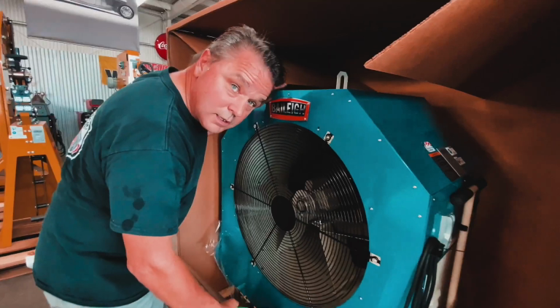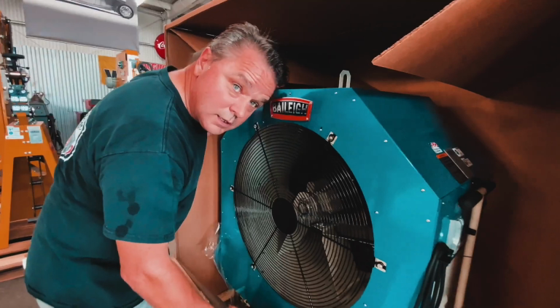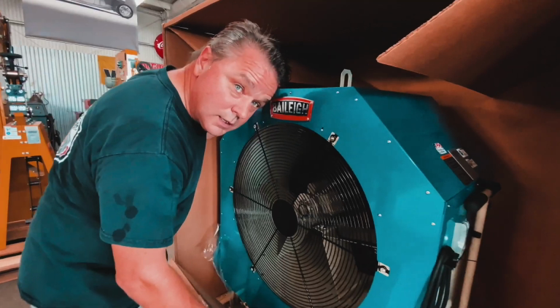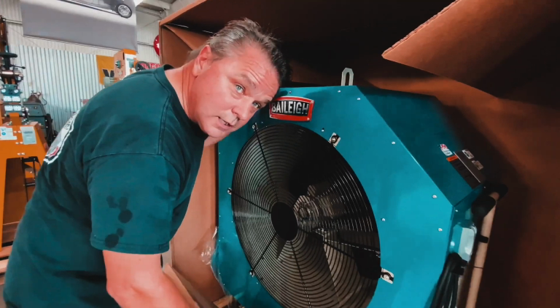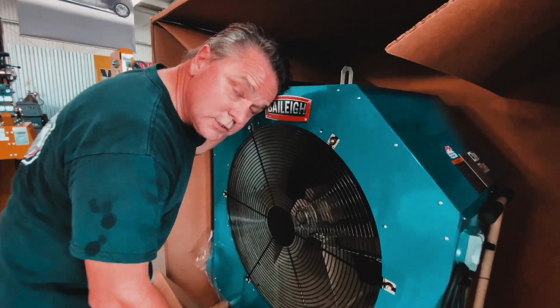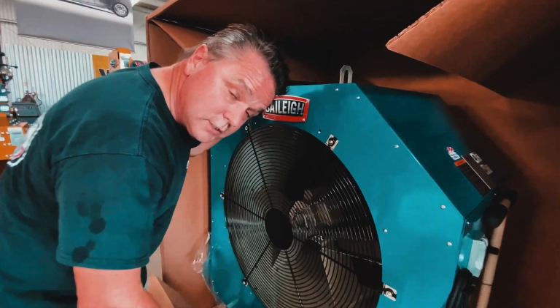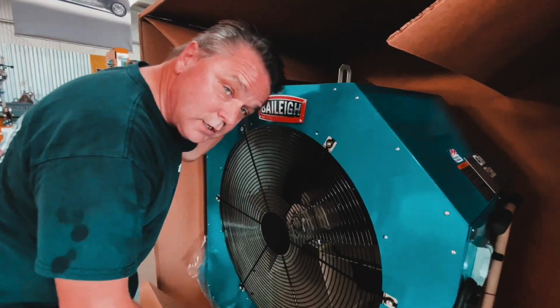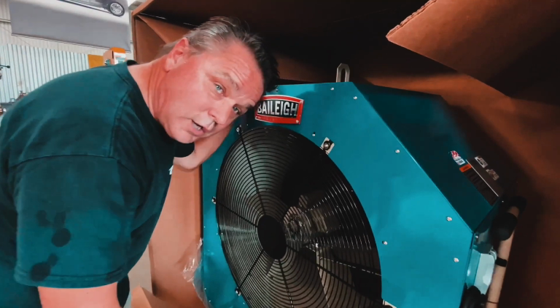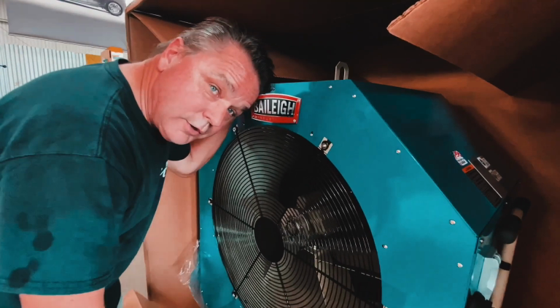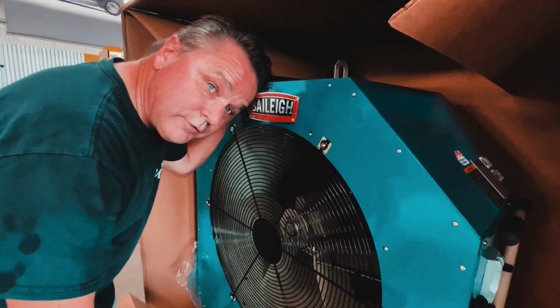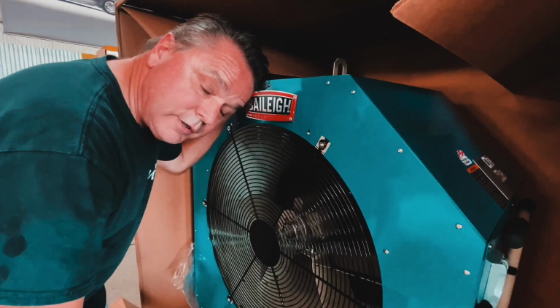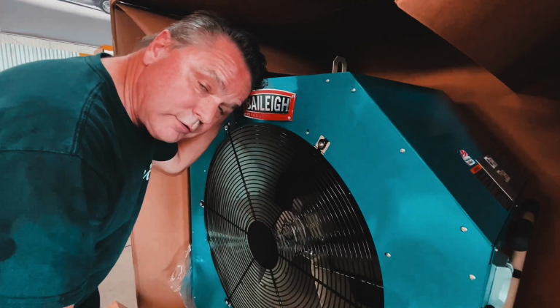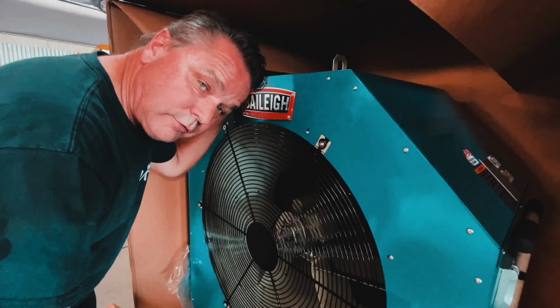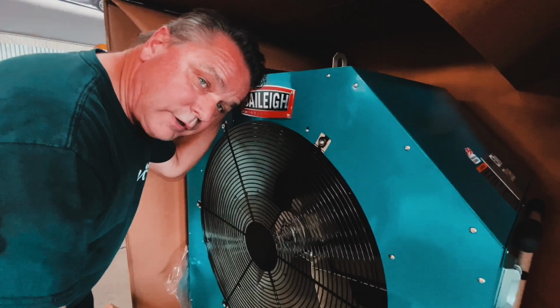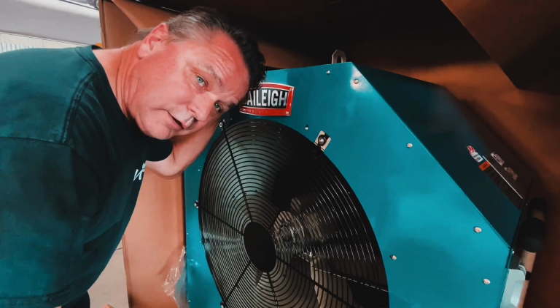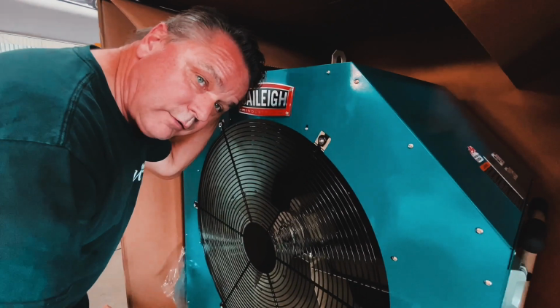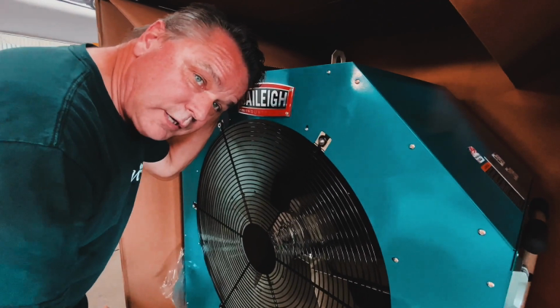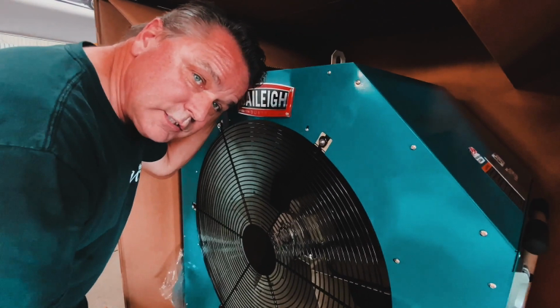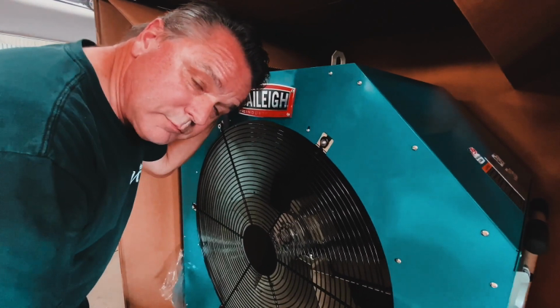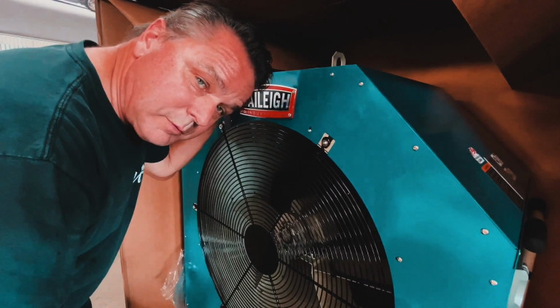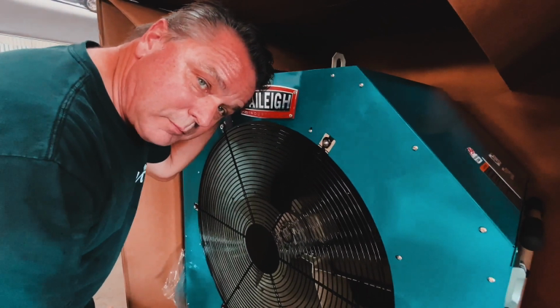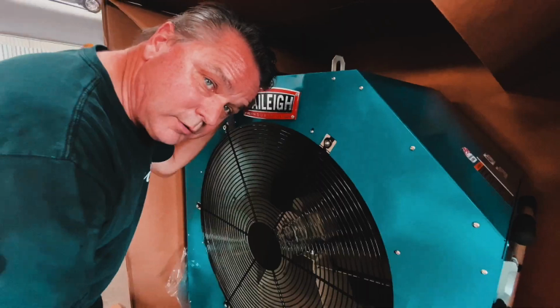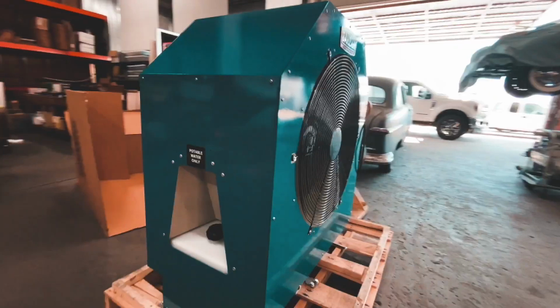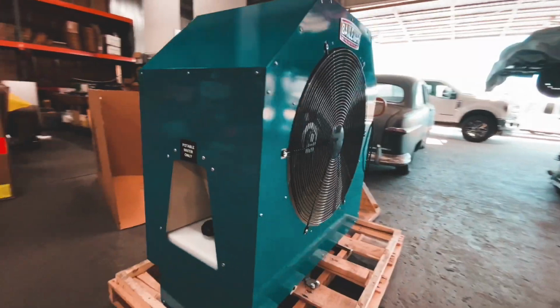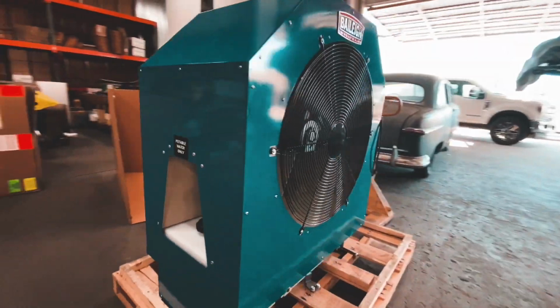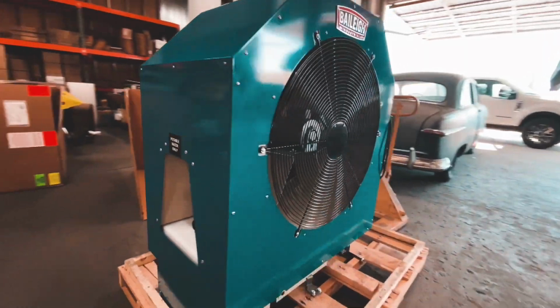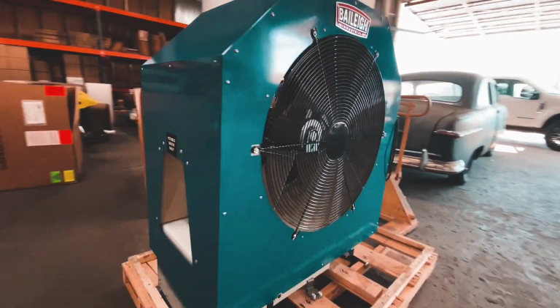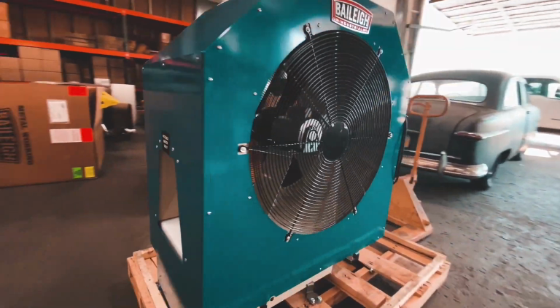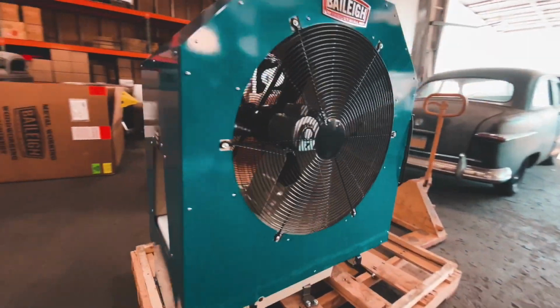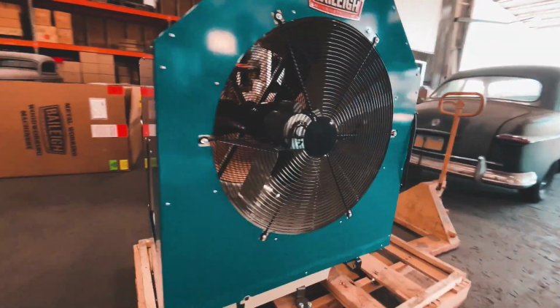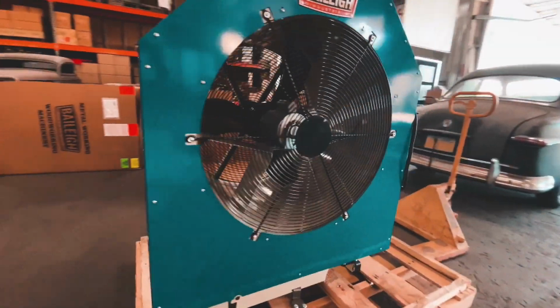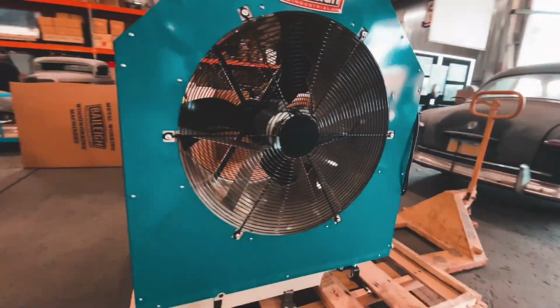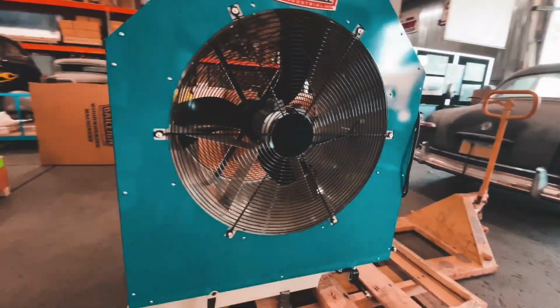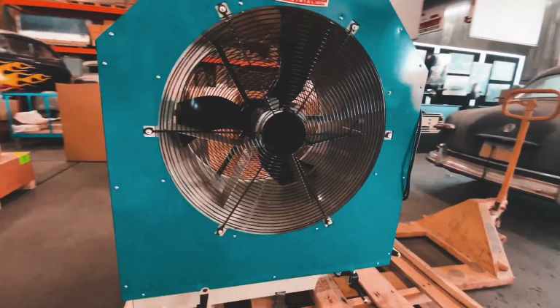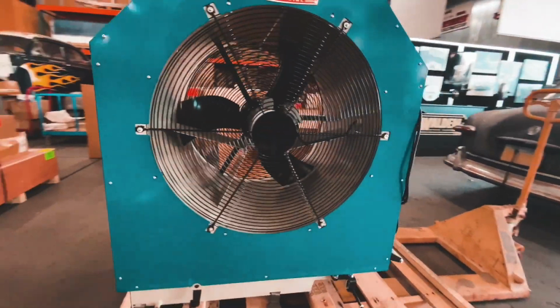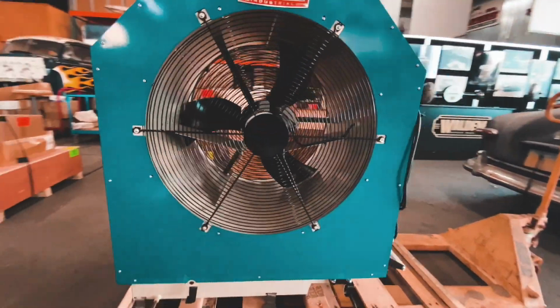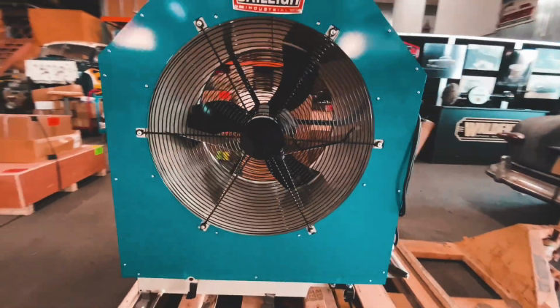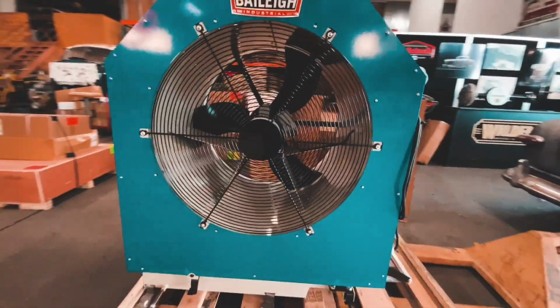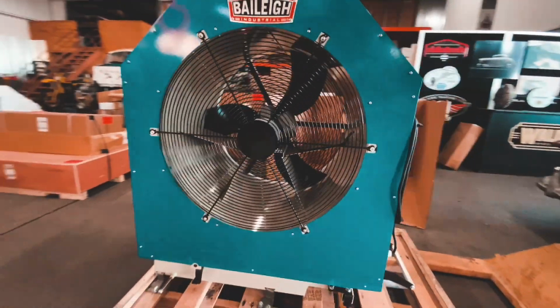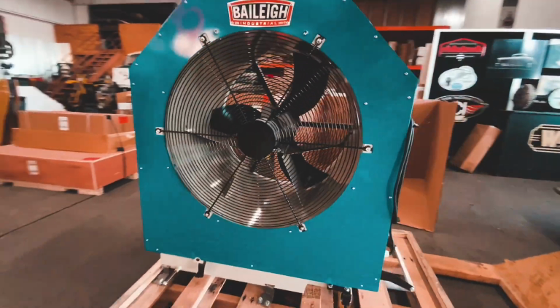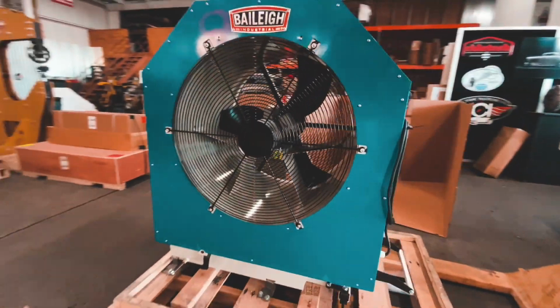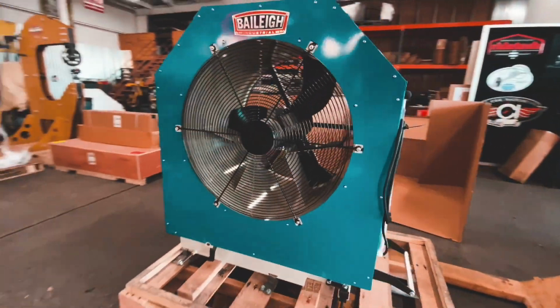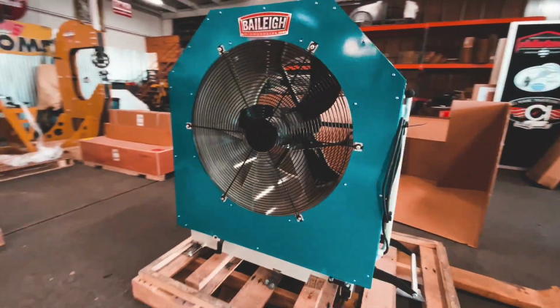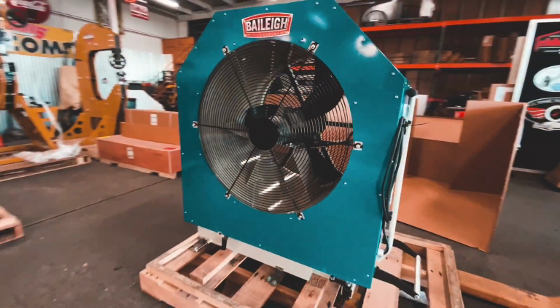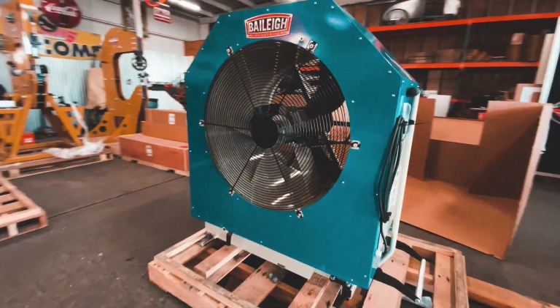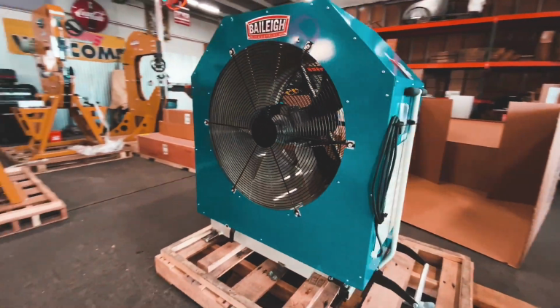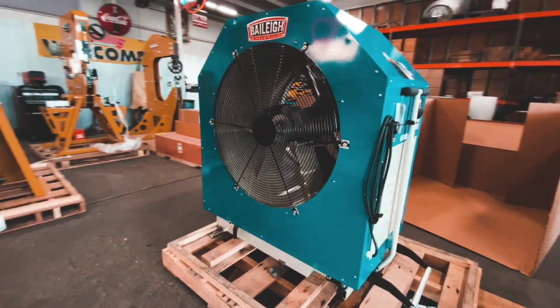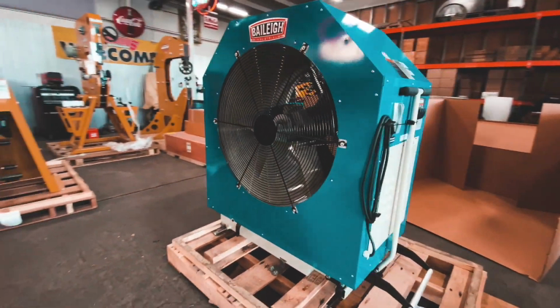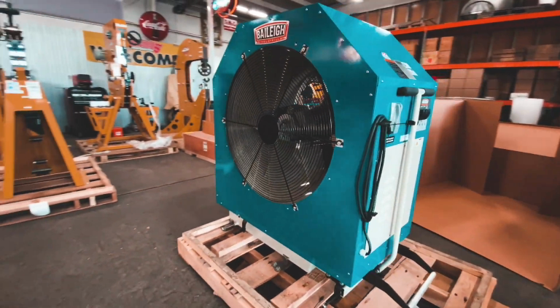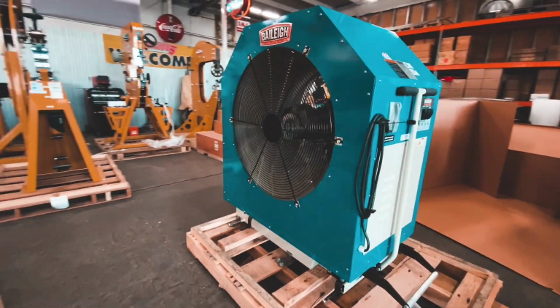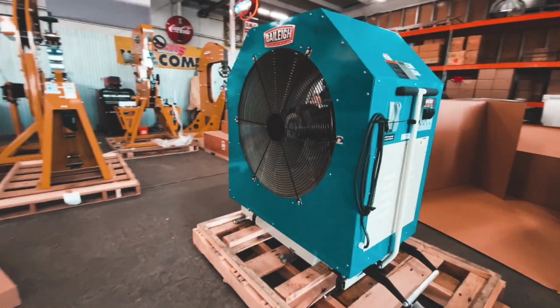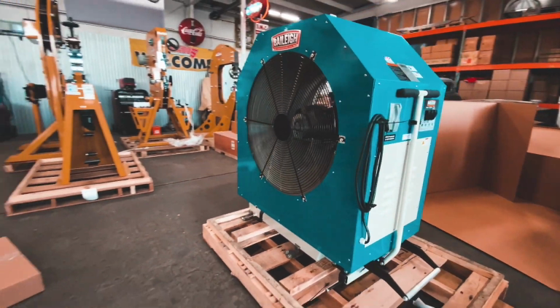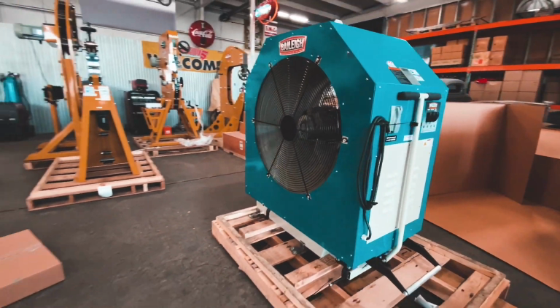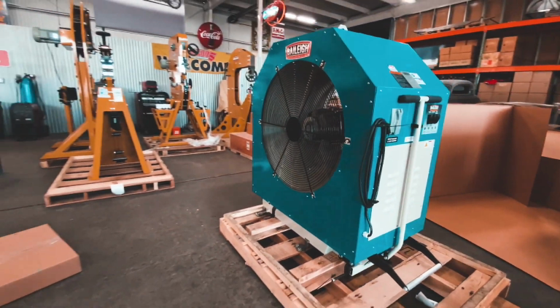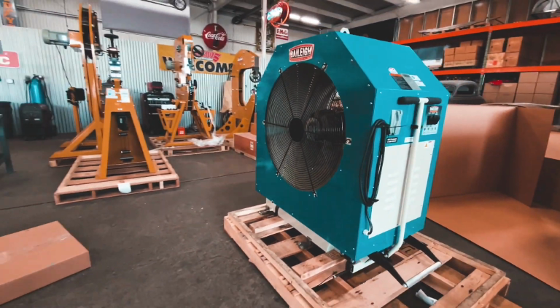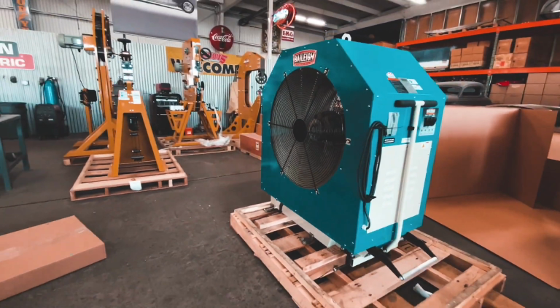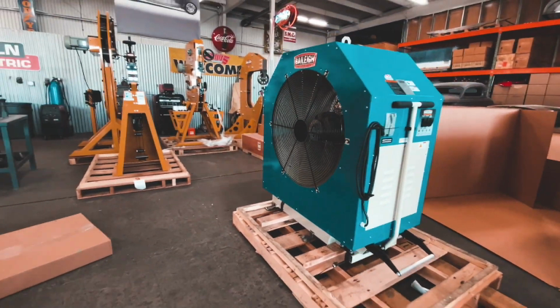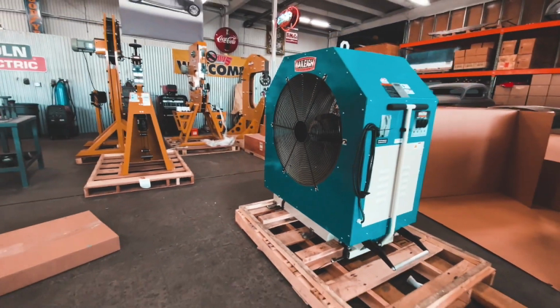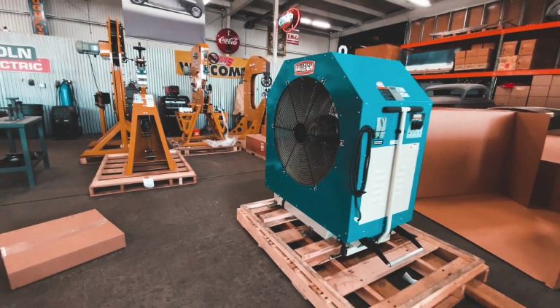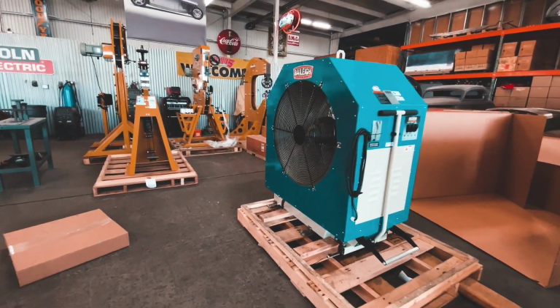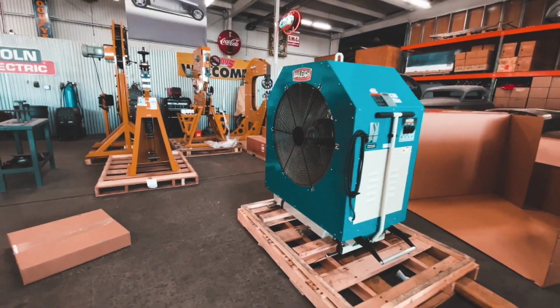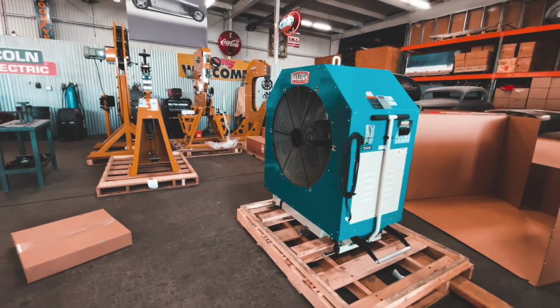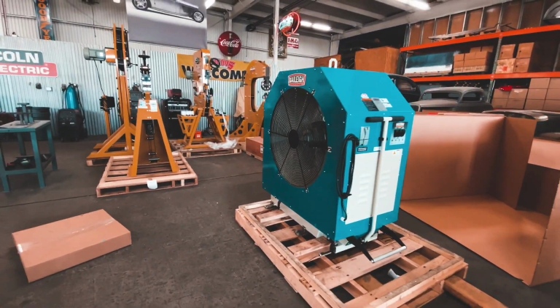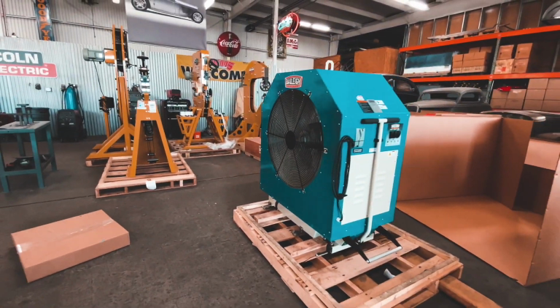It's still 103 degrees in Pomona and it's our first day of October. This will be the first piece of equipment put in here, I promise.